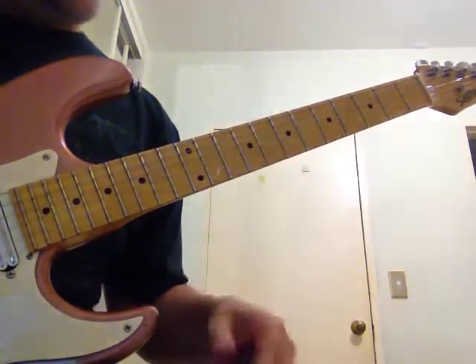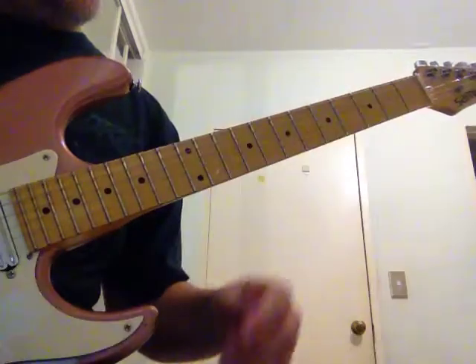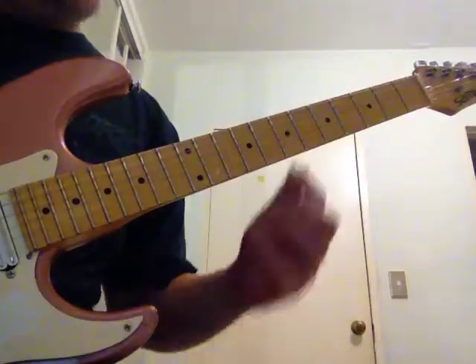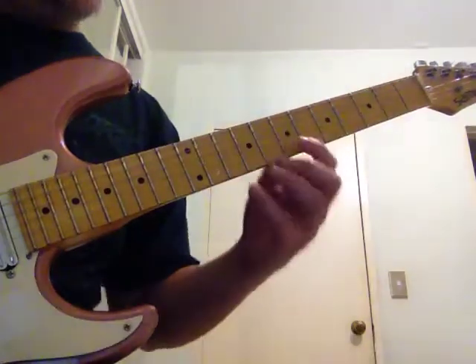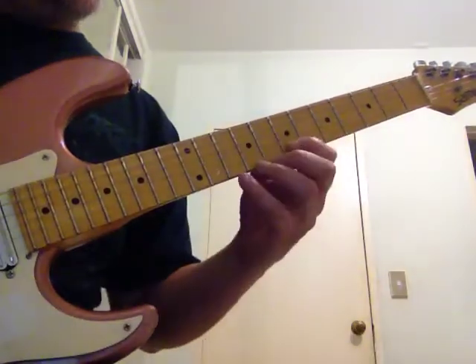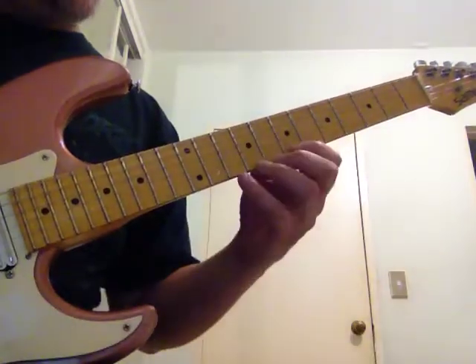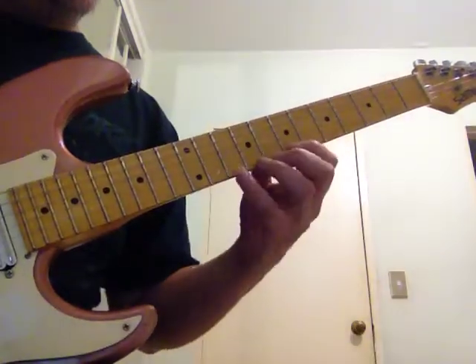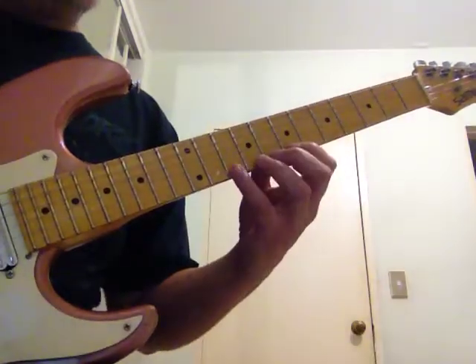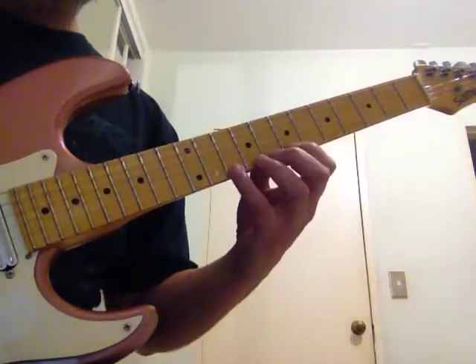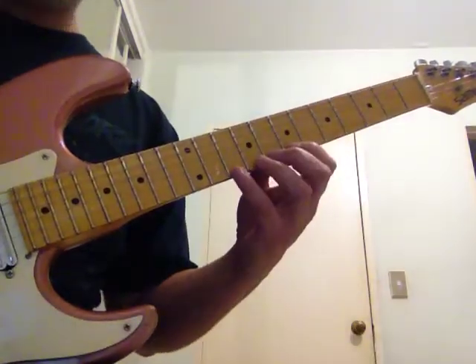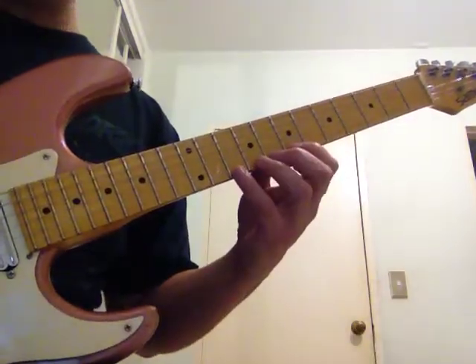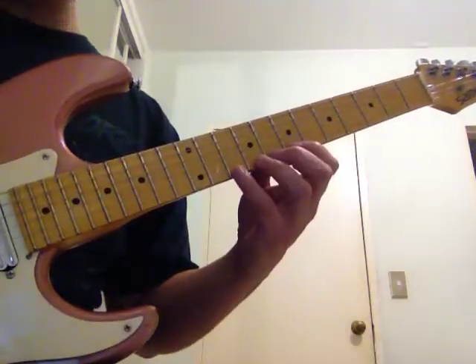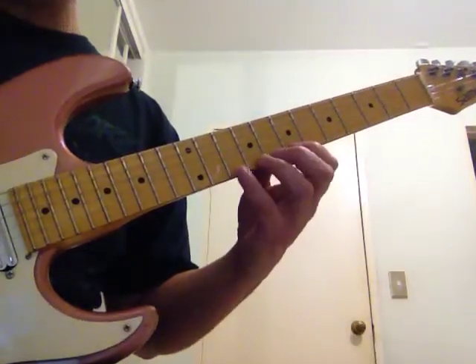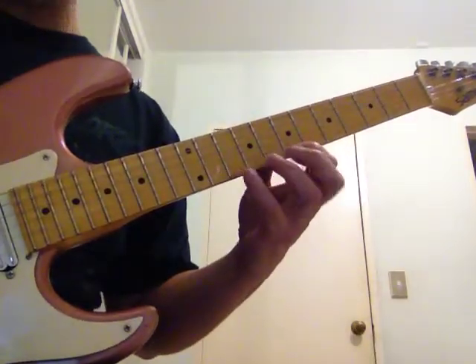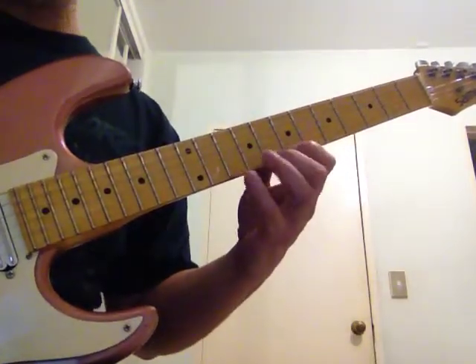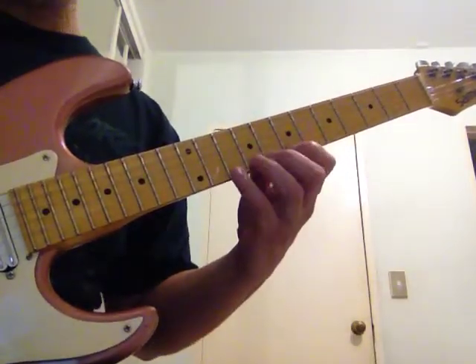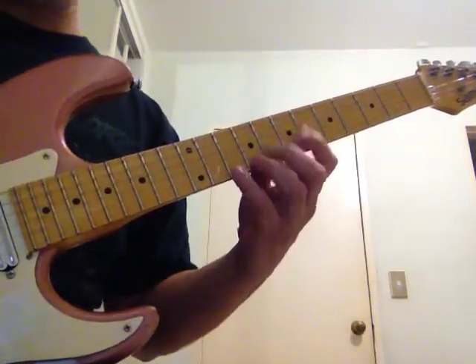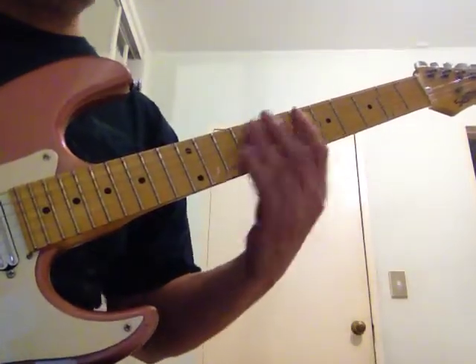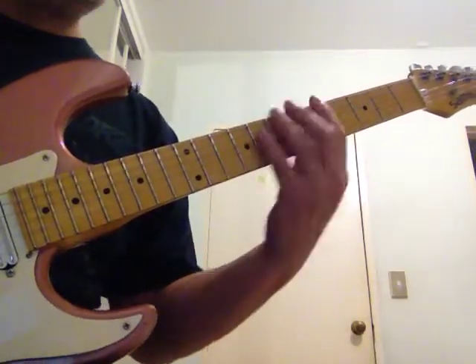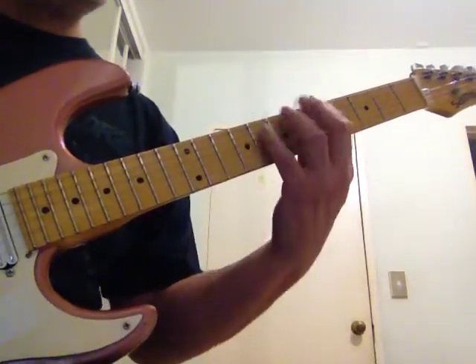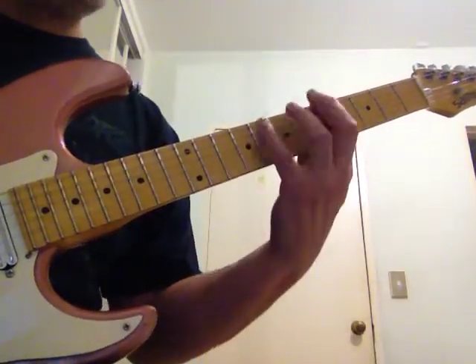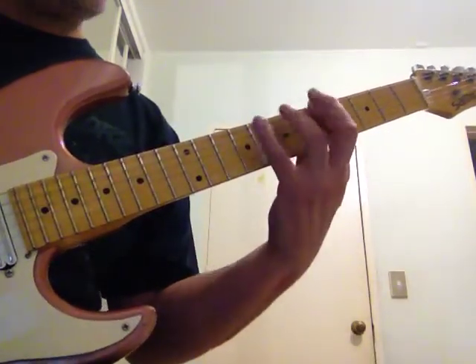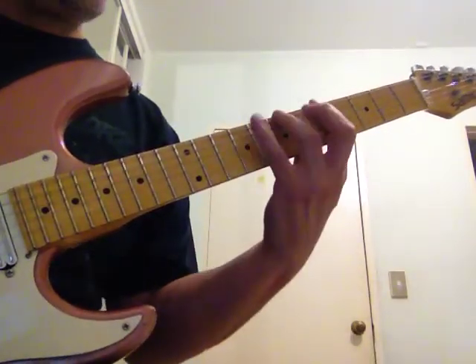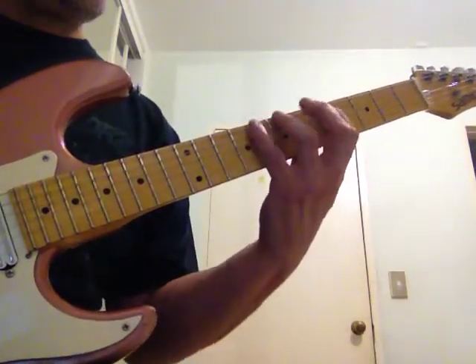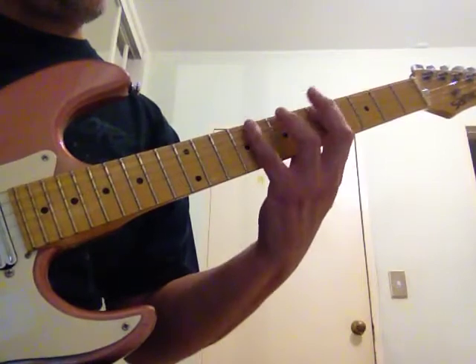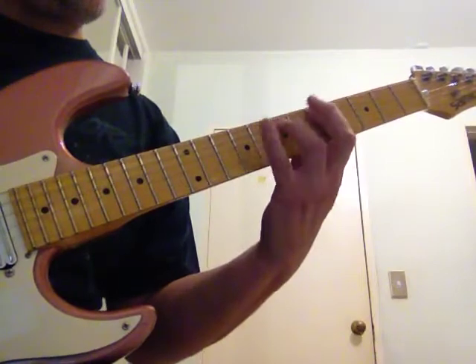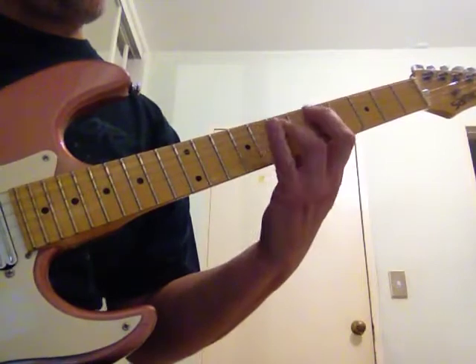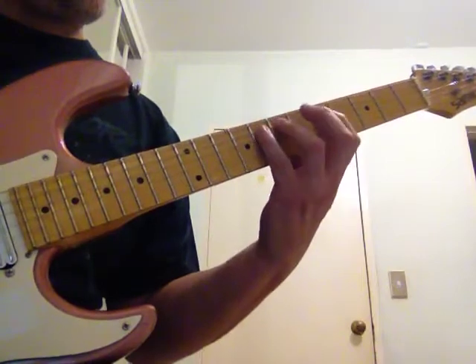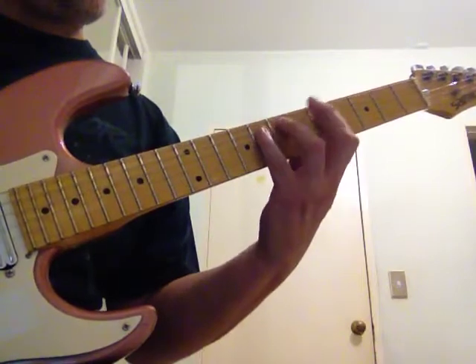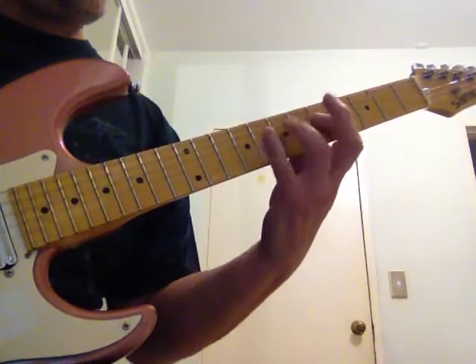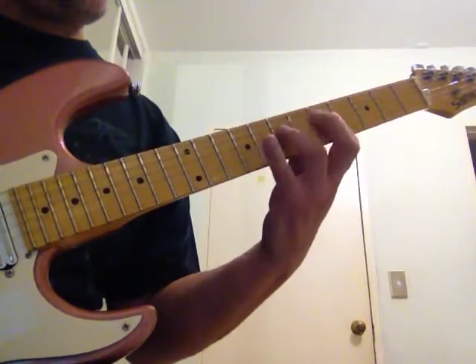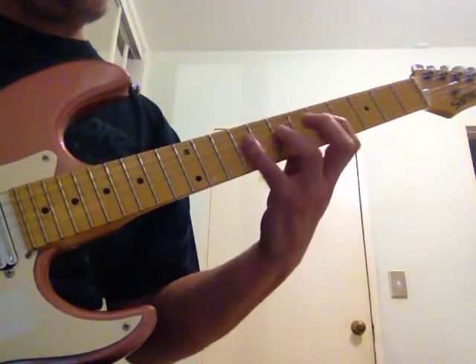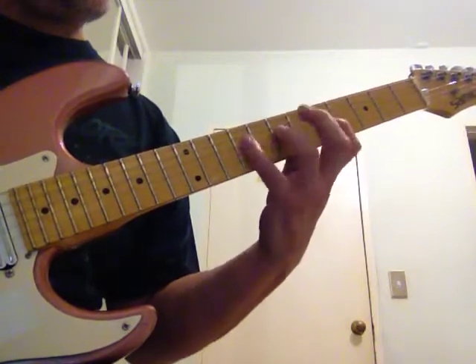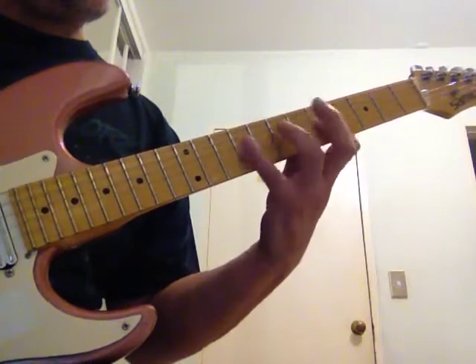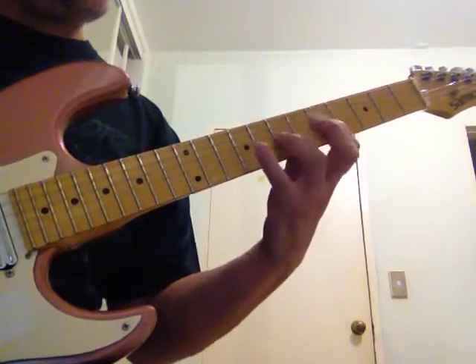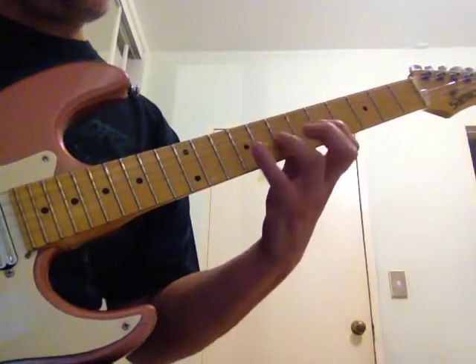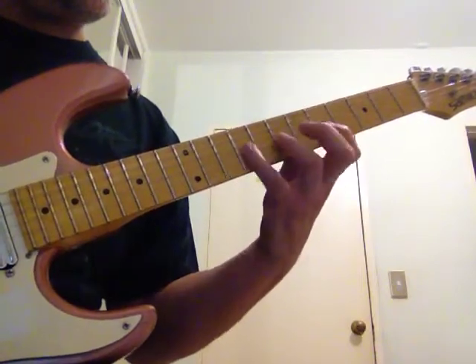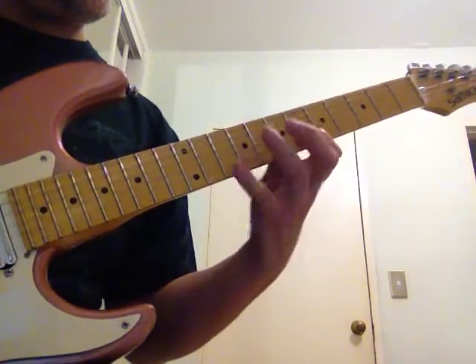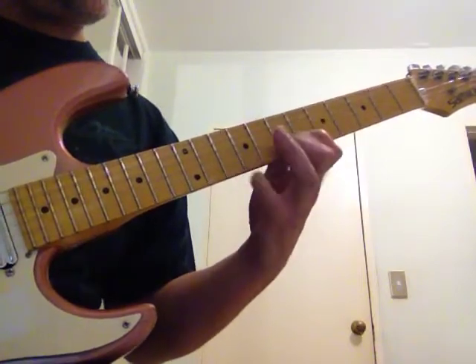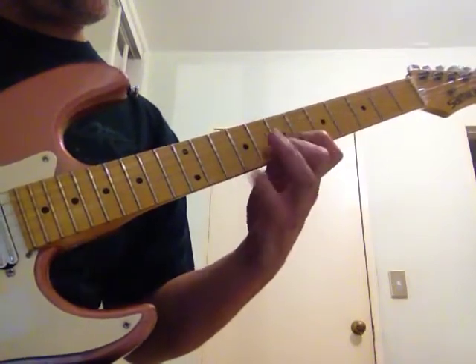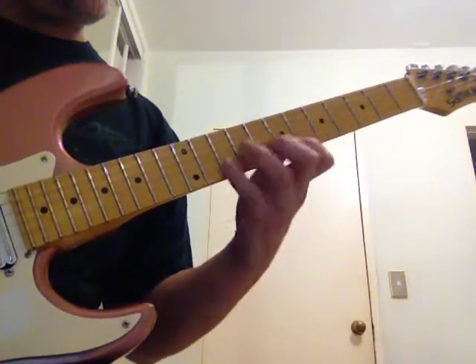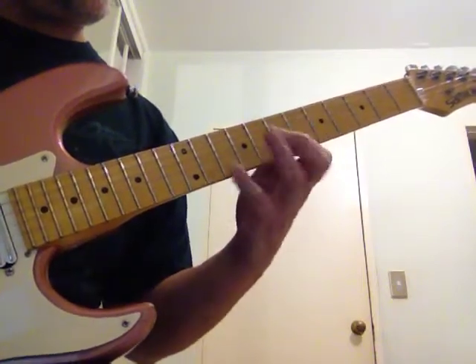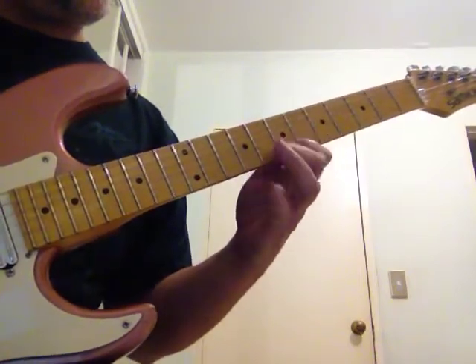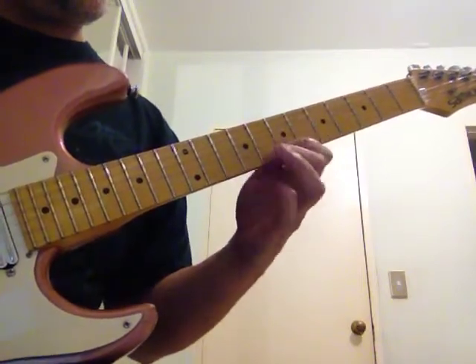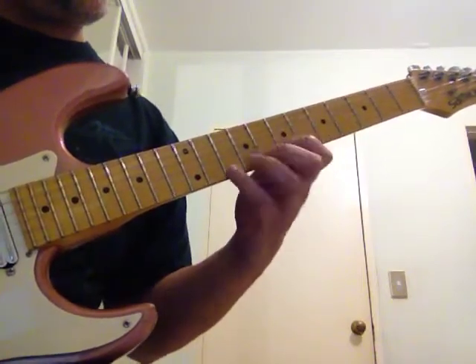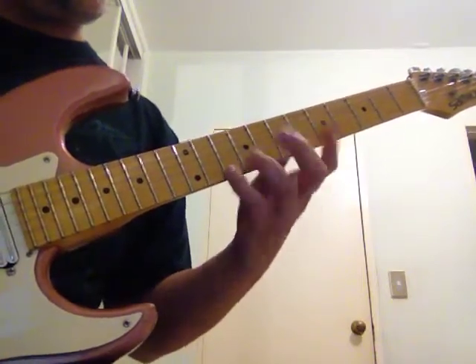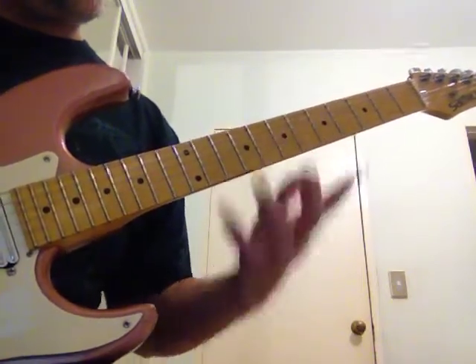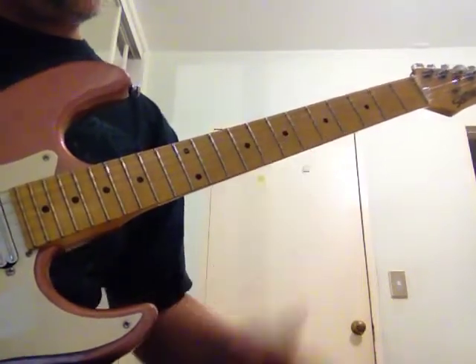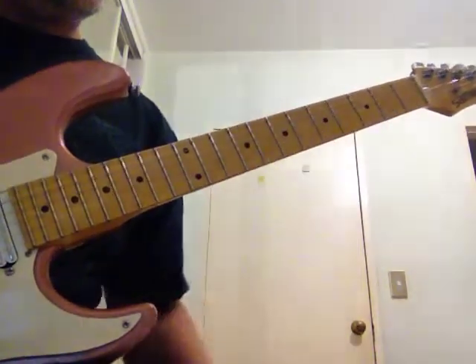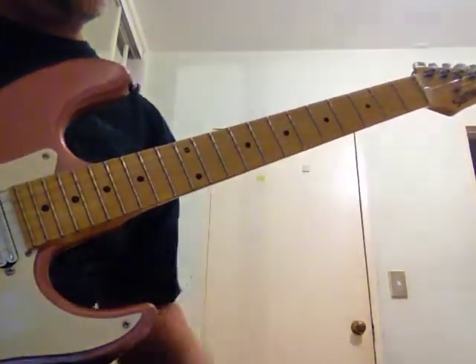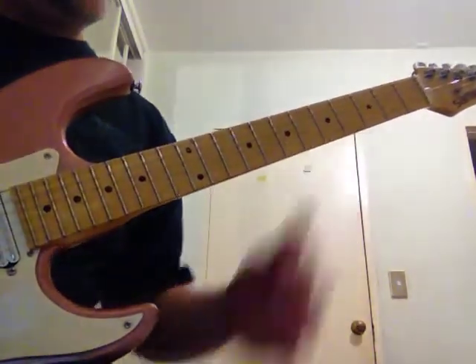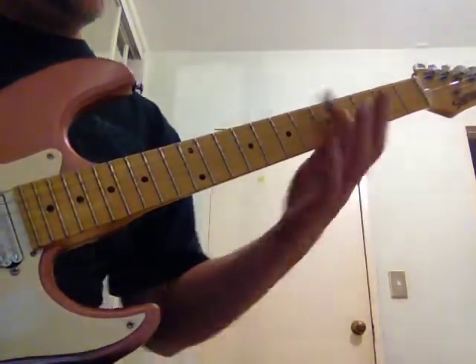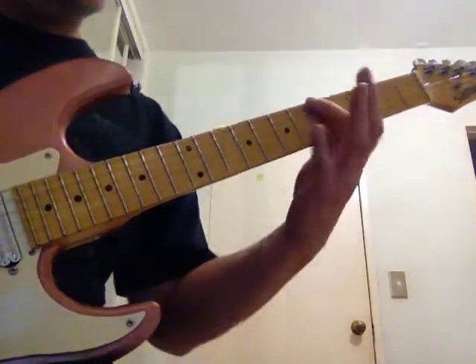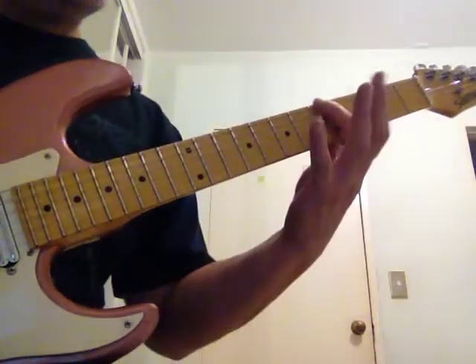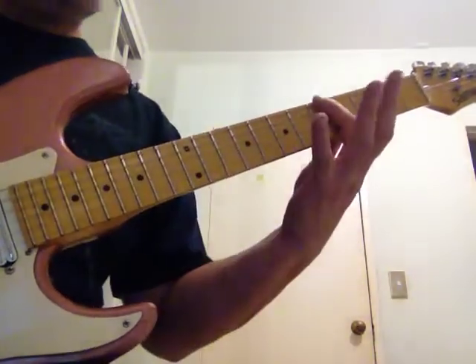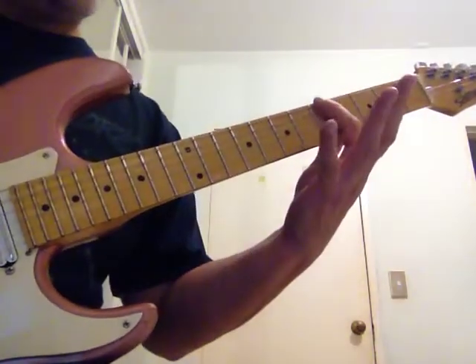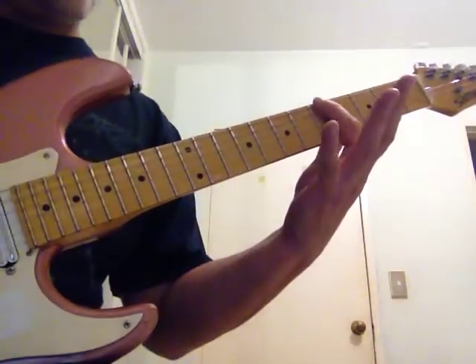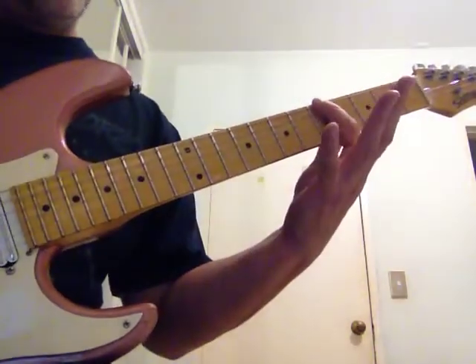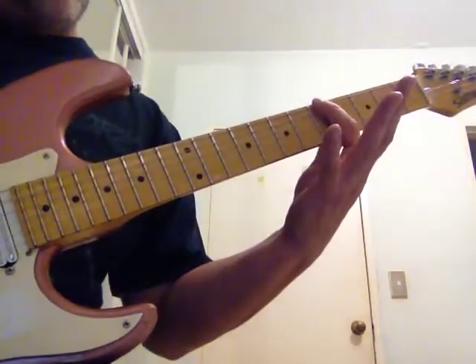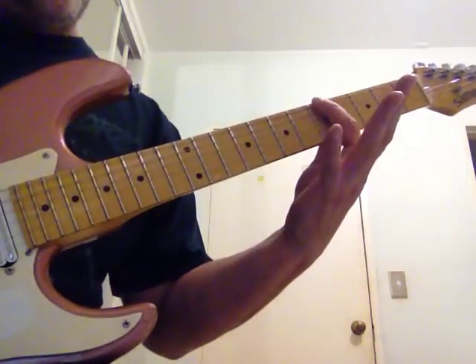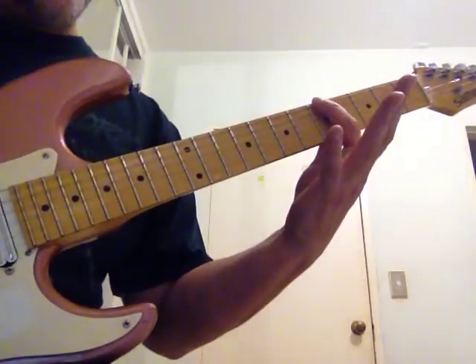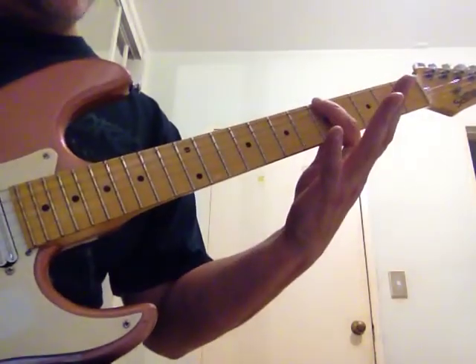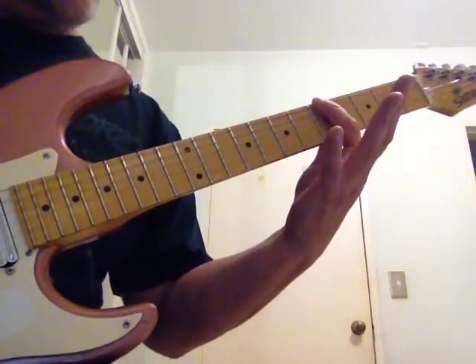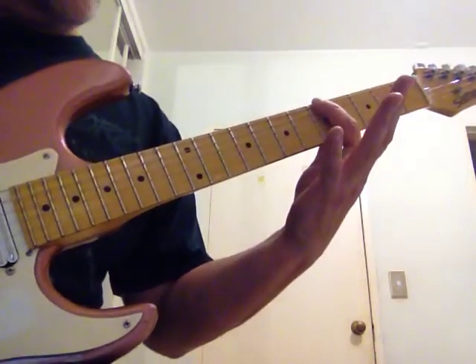And then high E: 7, 8, 10. Bring that up 12 frets if you want.